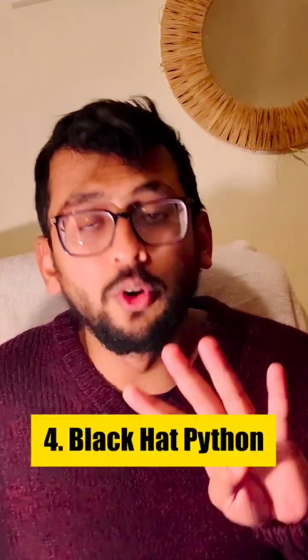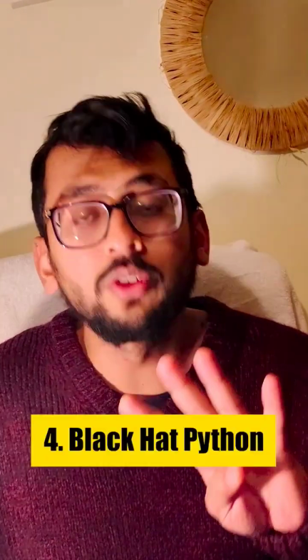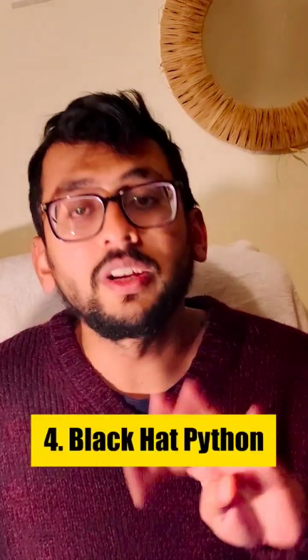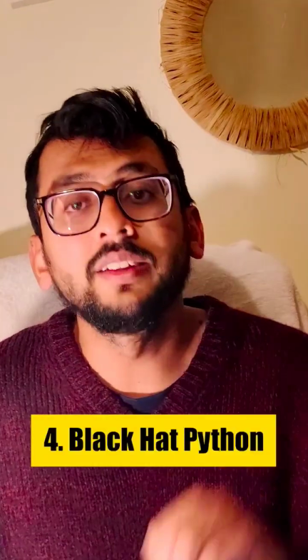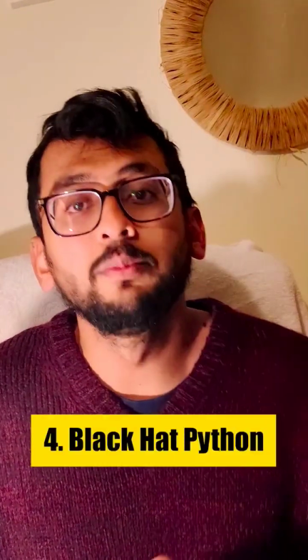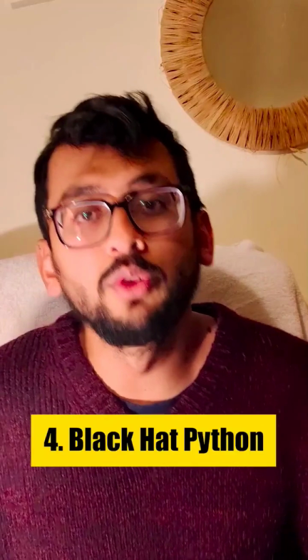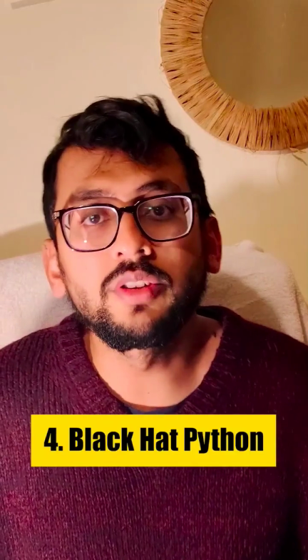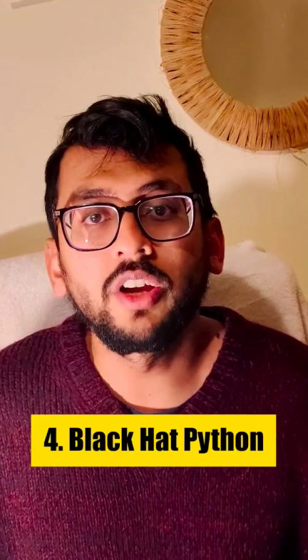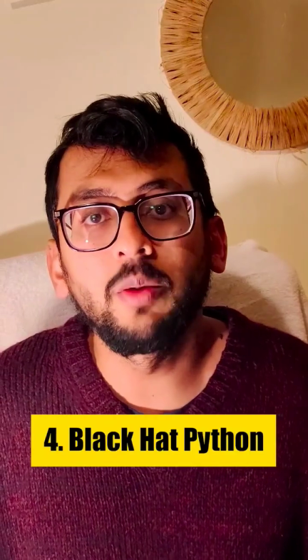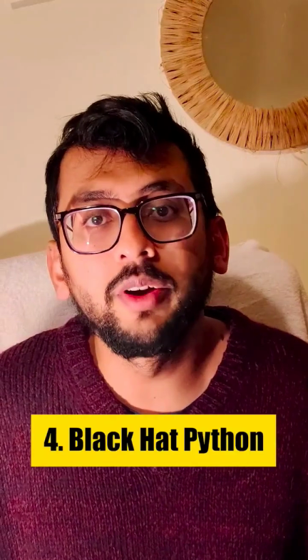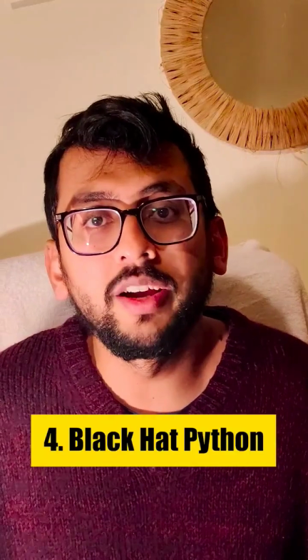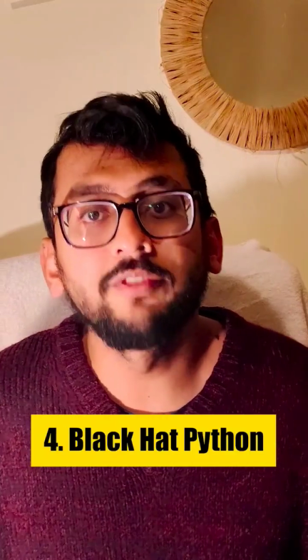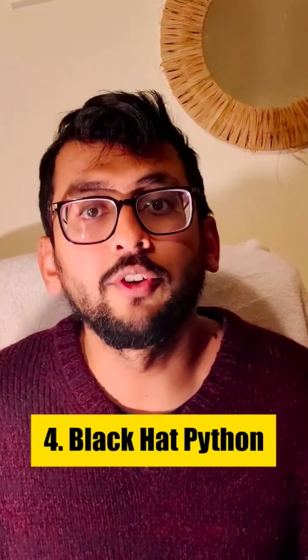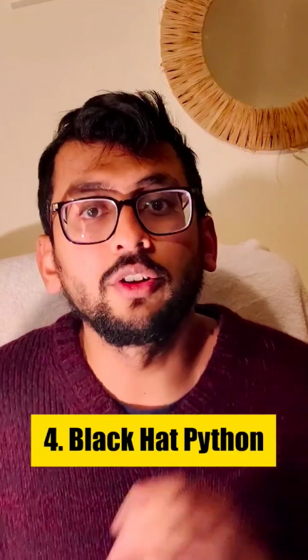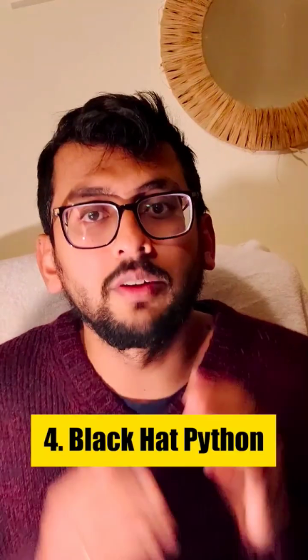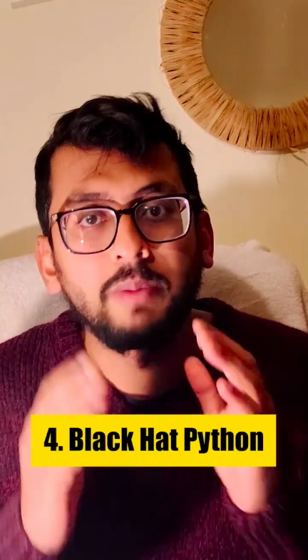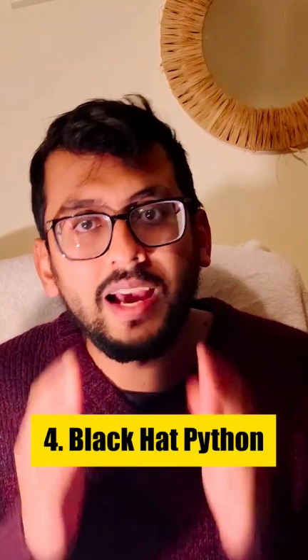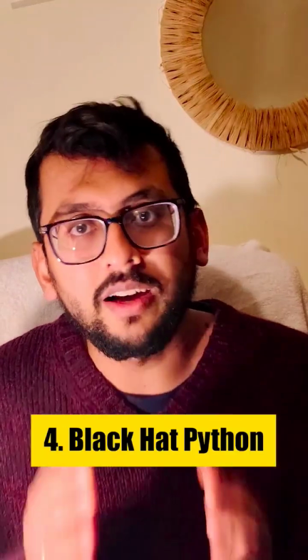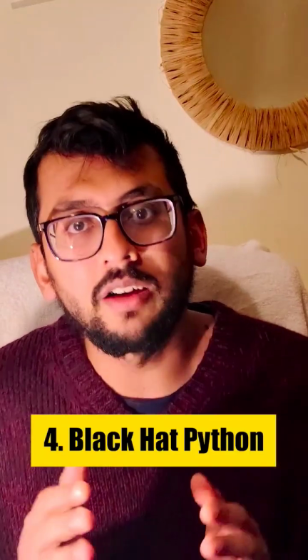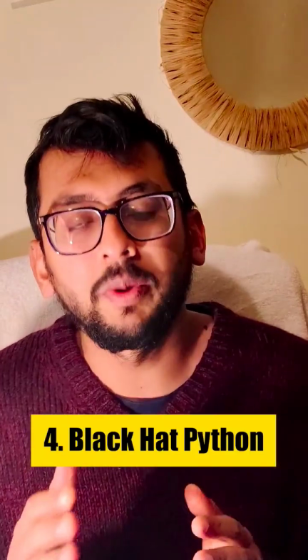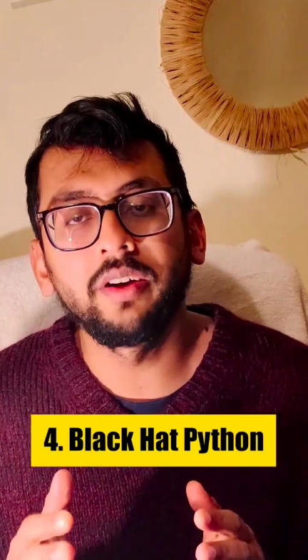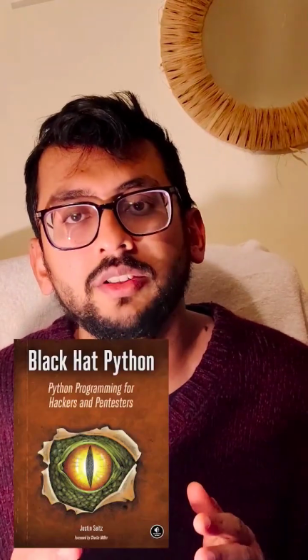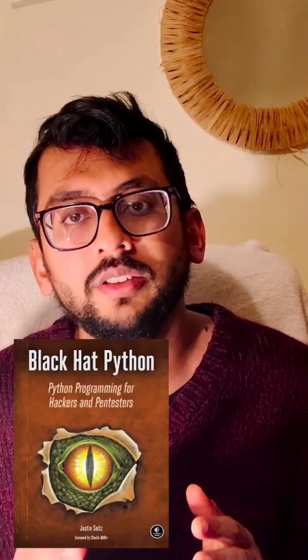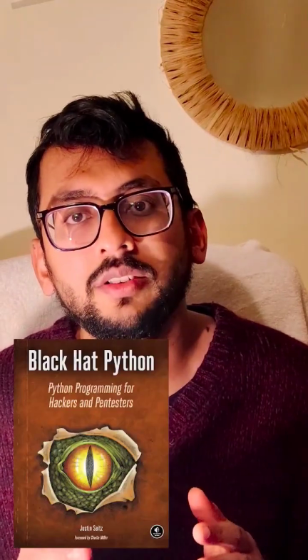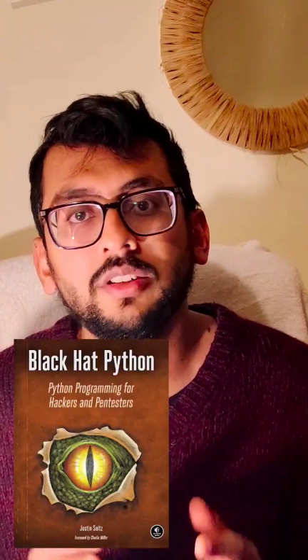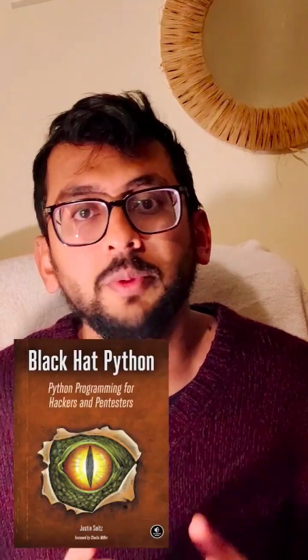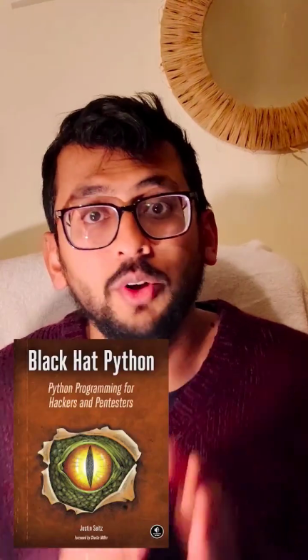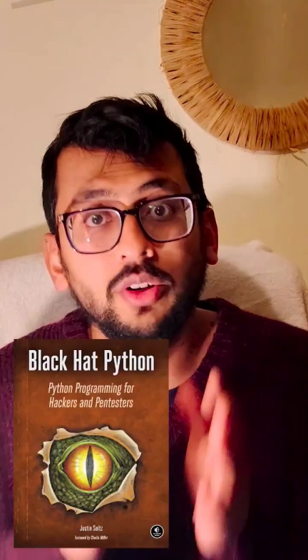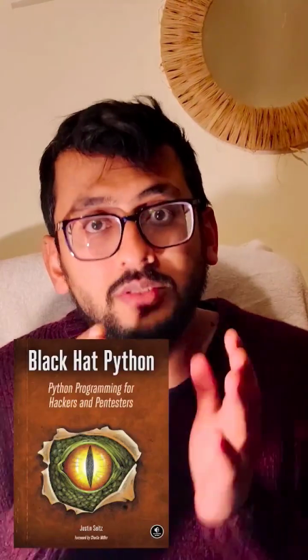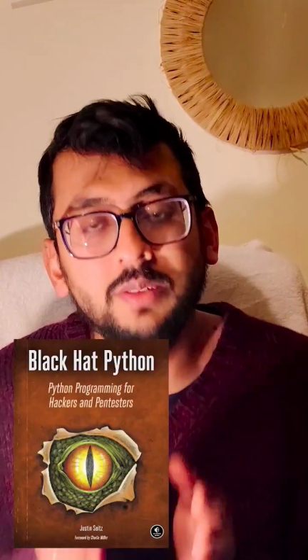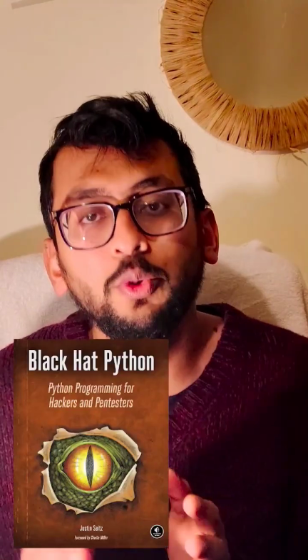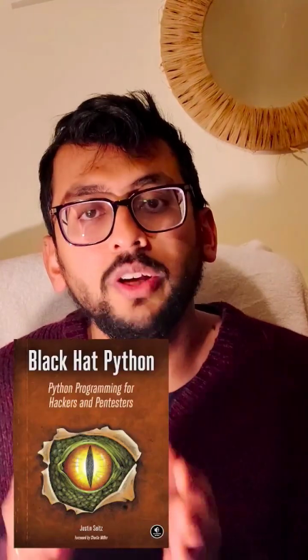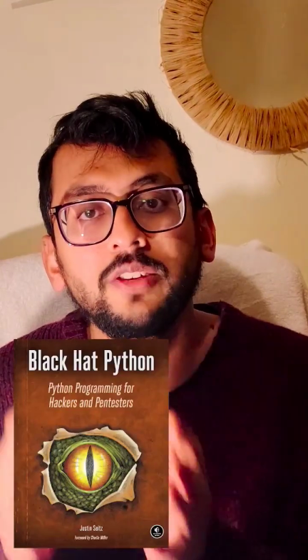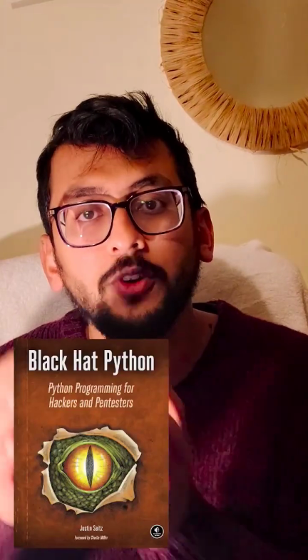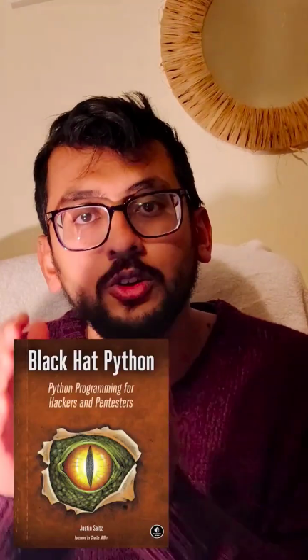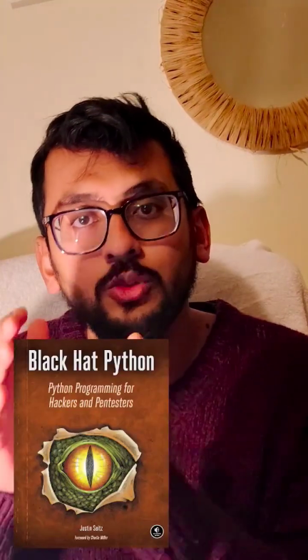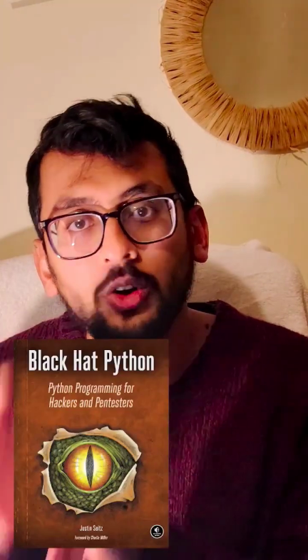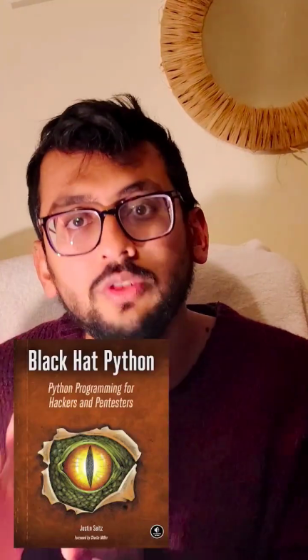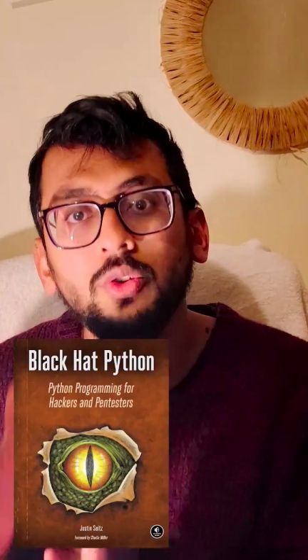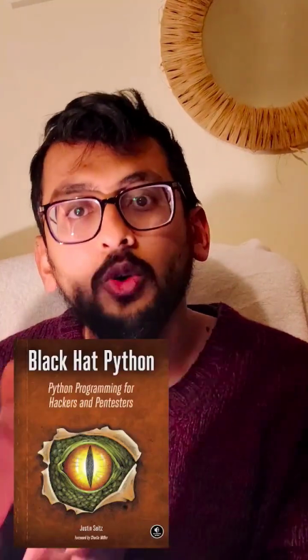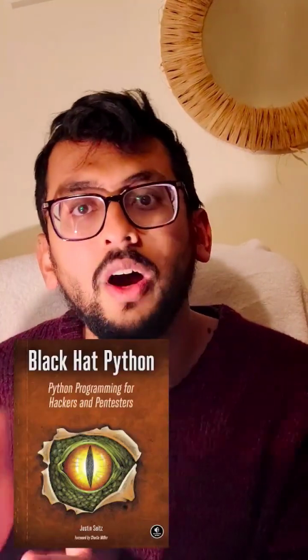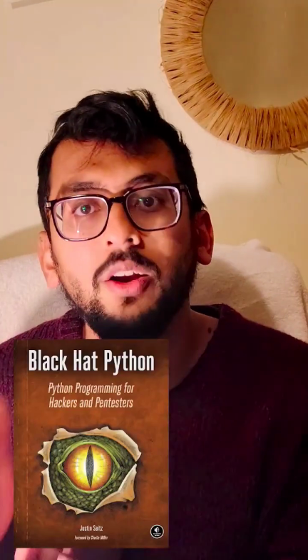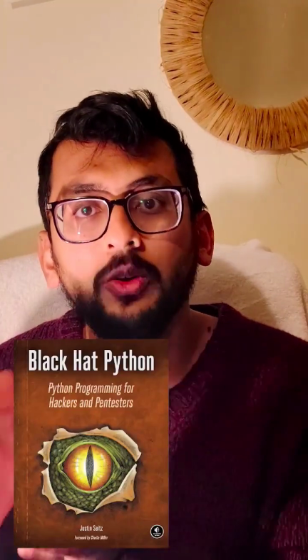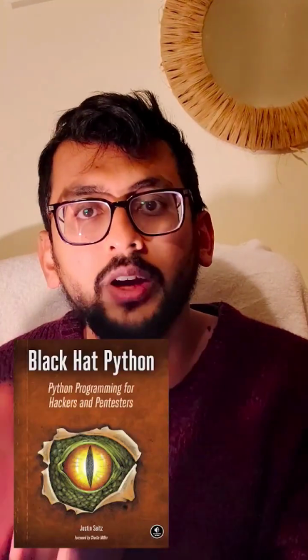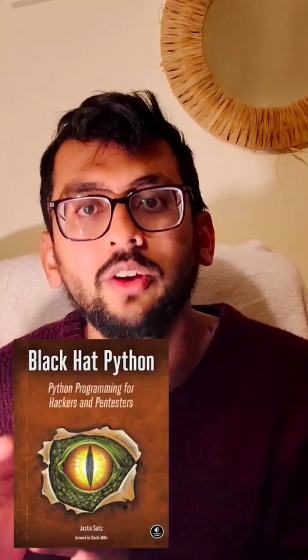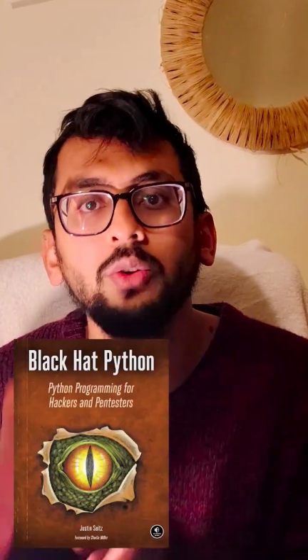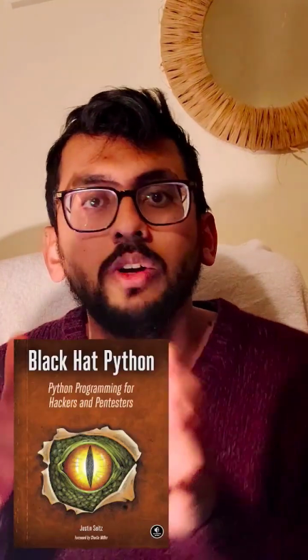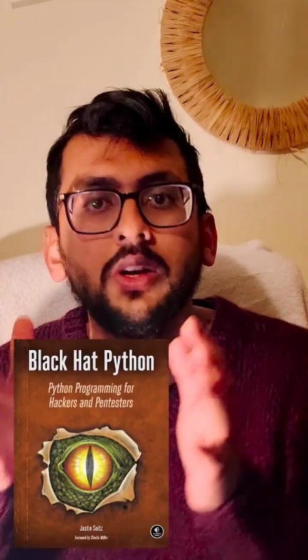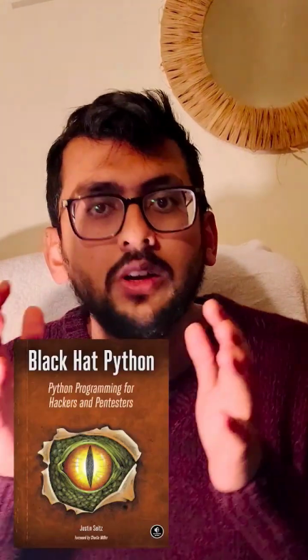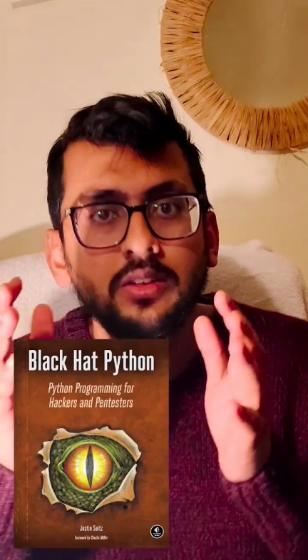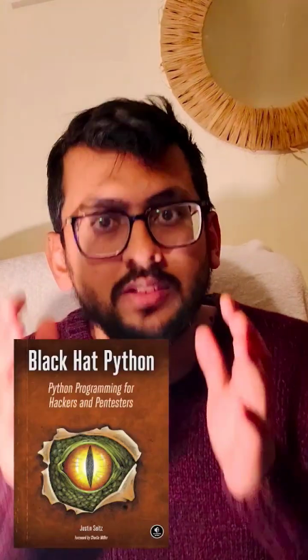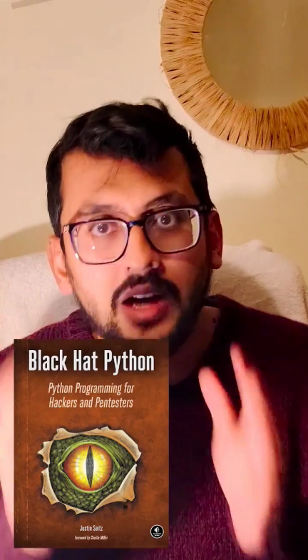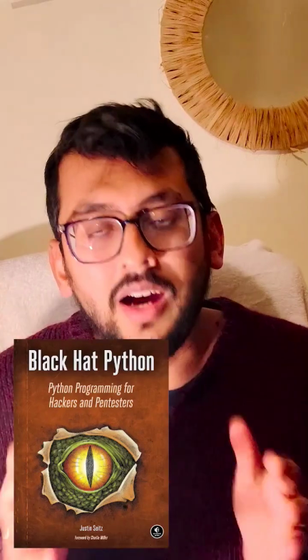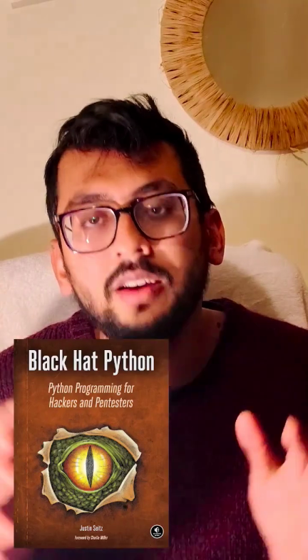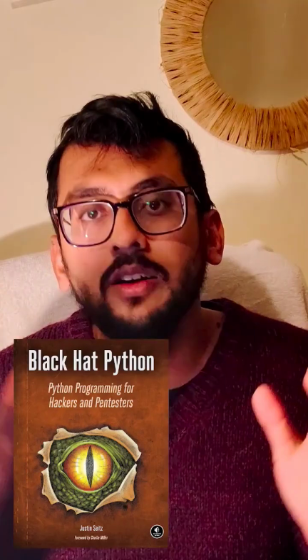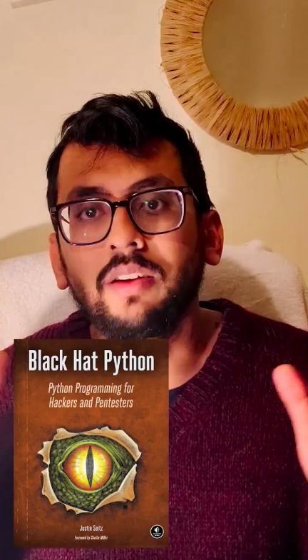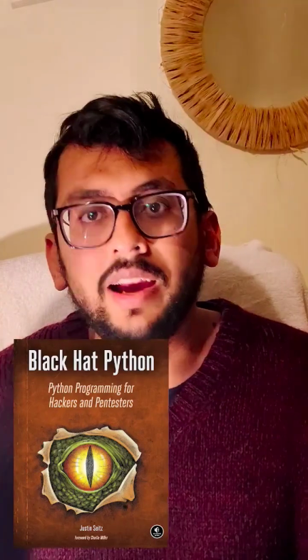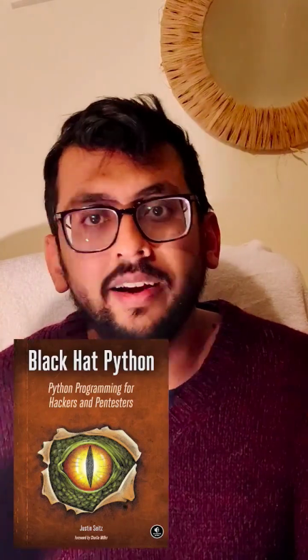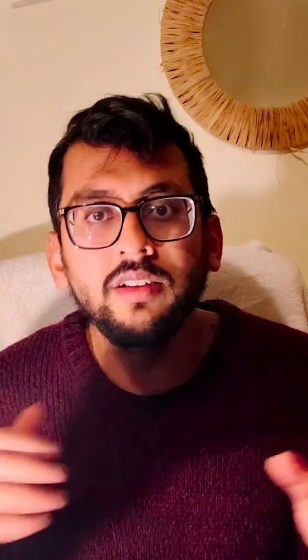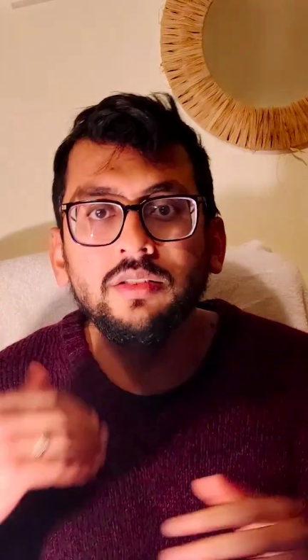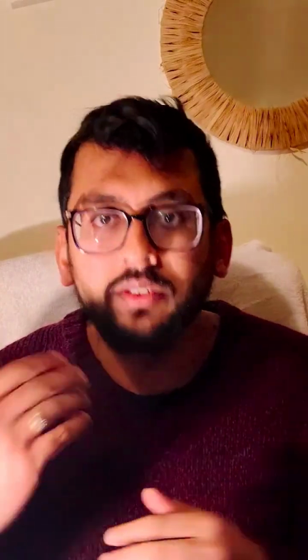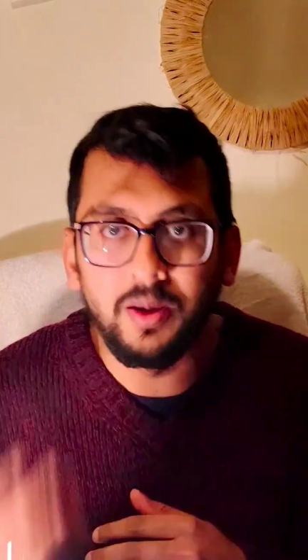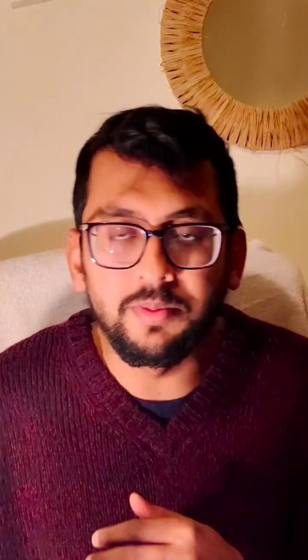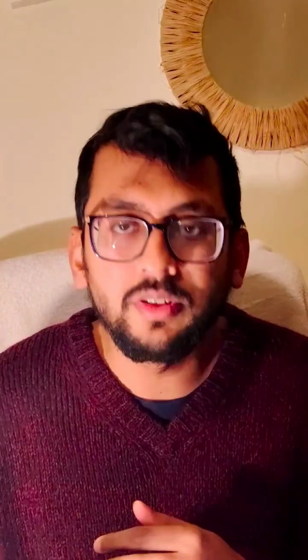The fourth is the most recommended for black hat penetration testers, because this book is for those who are looking to start writing scripts.